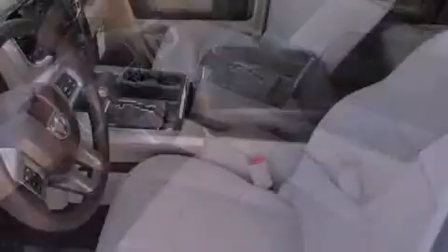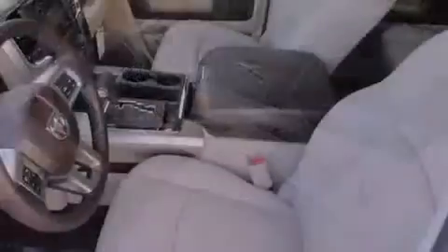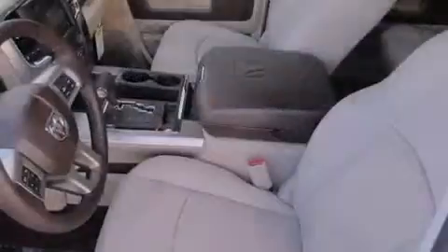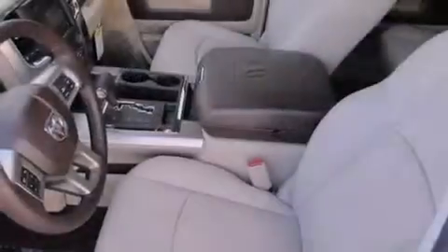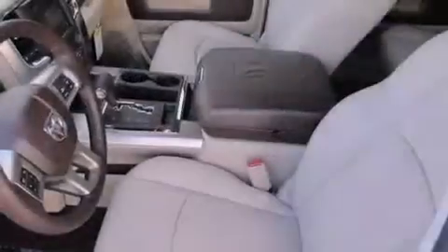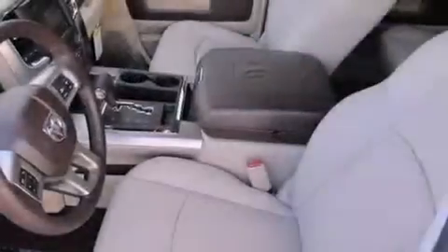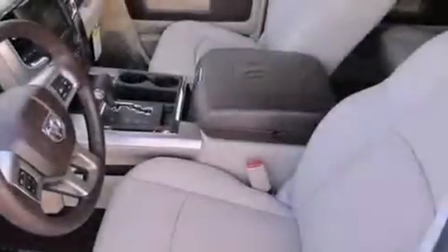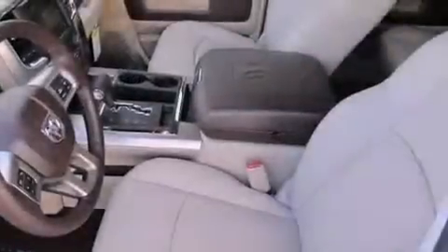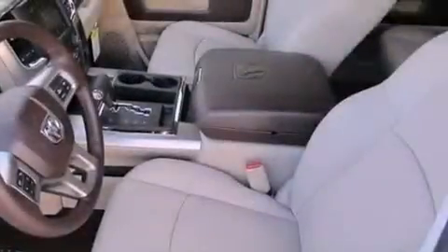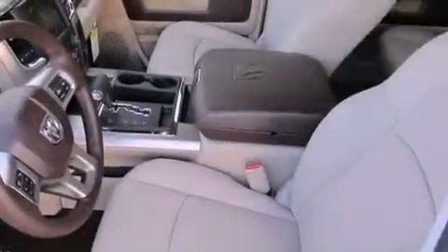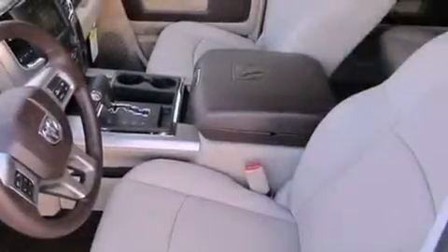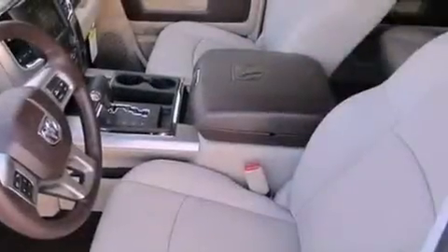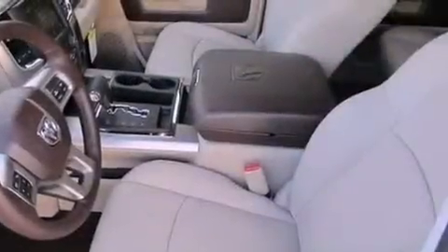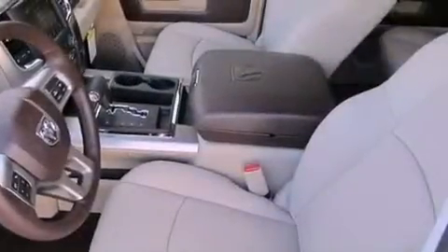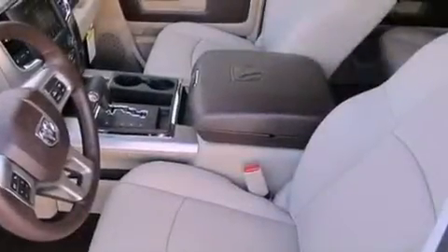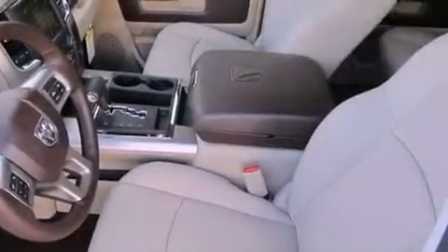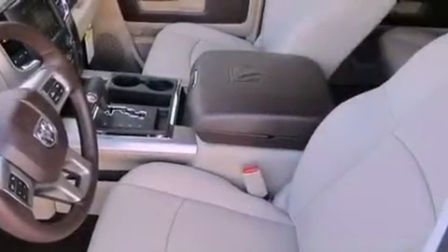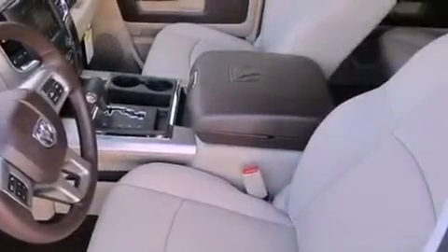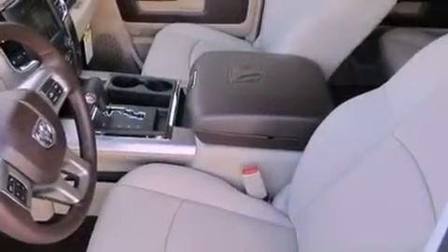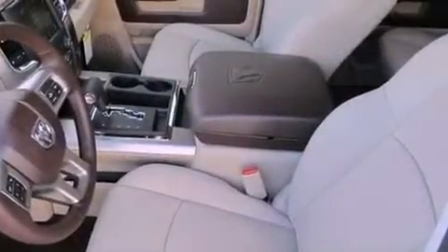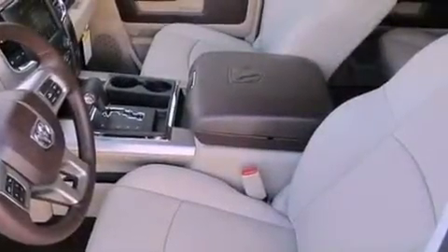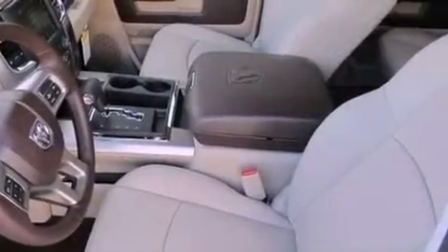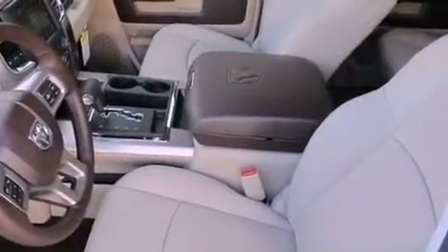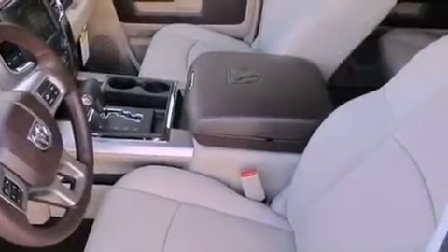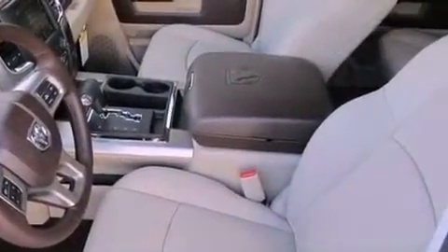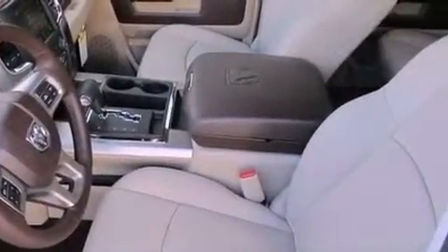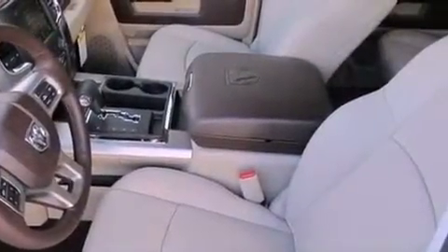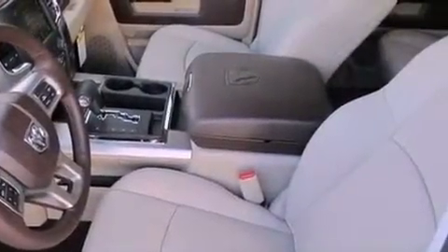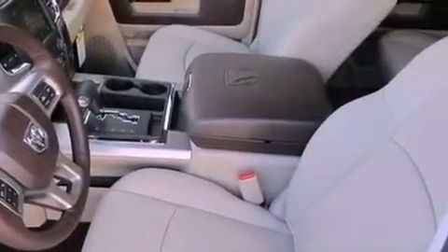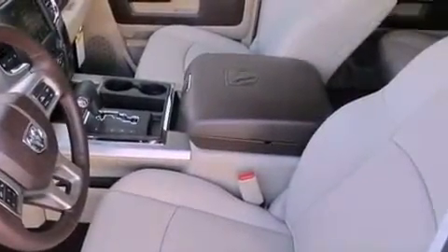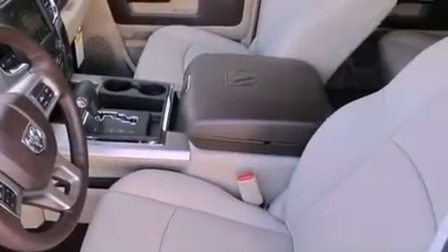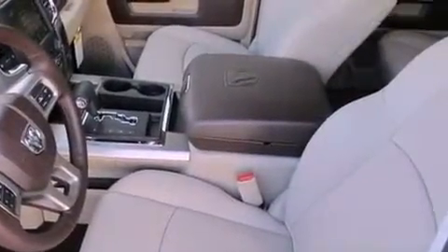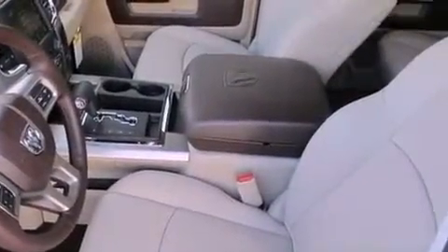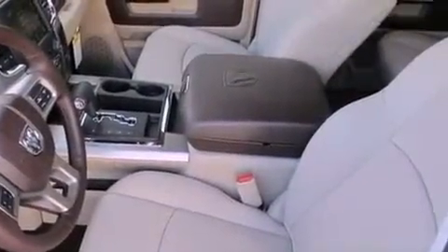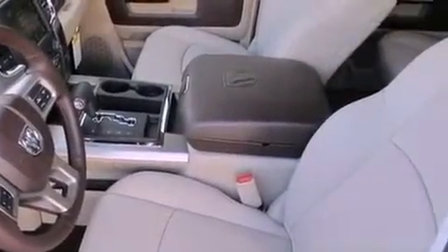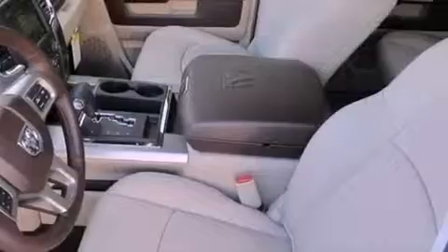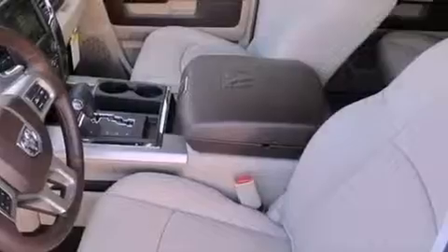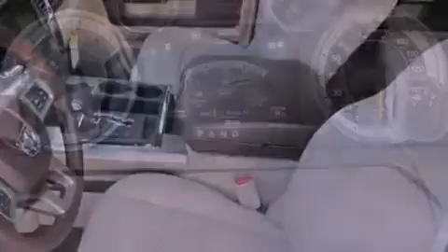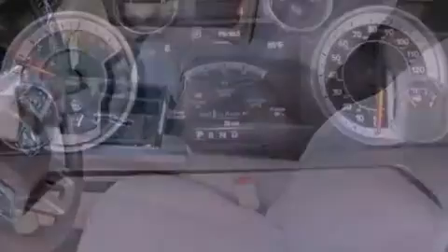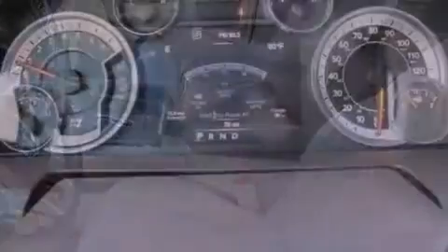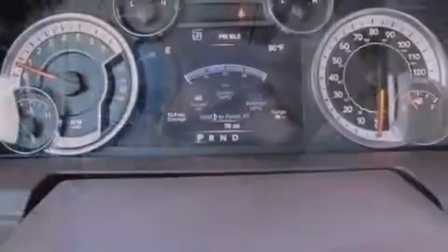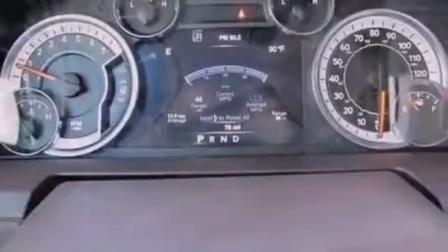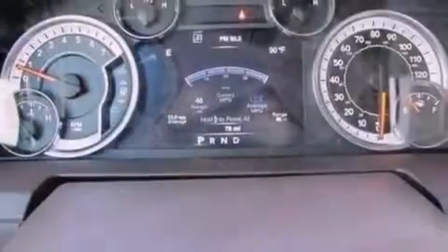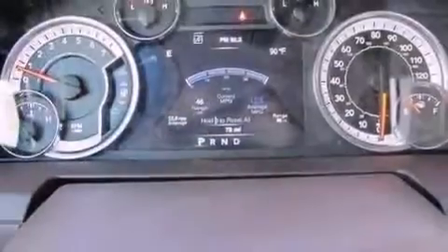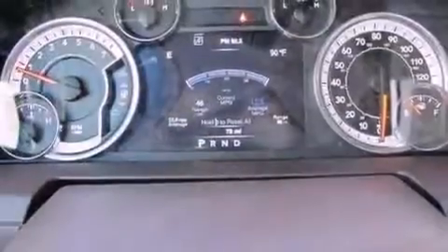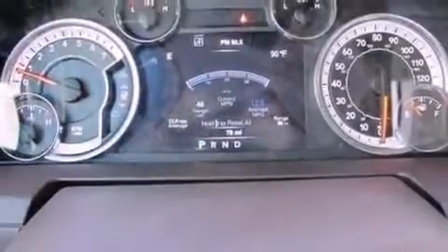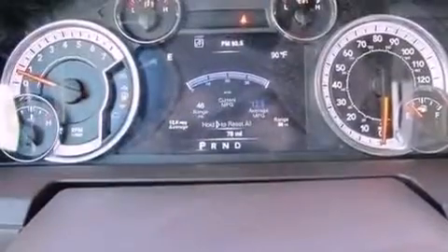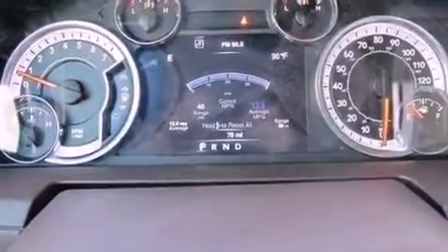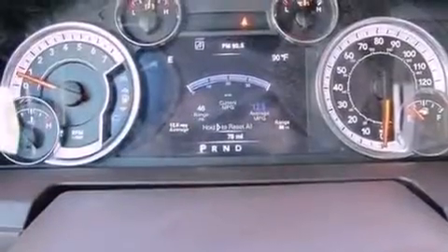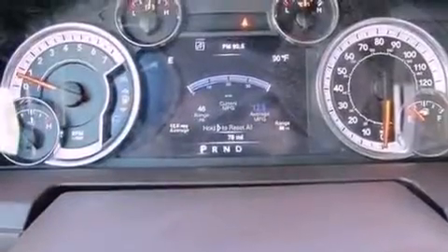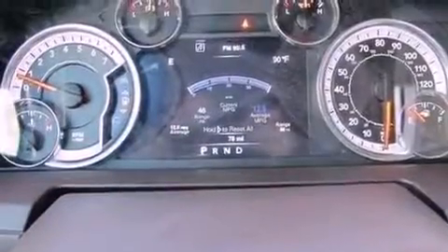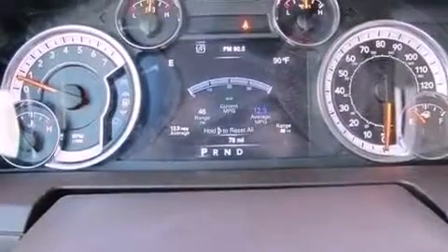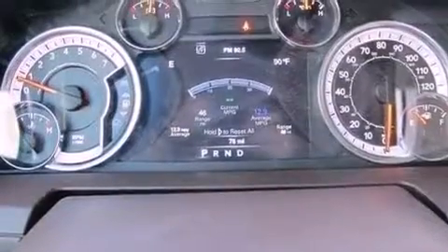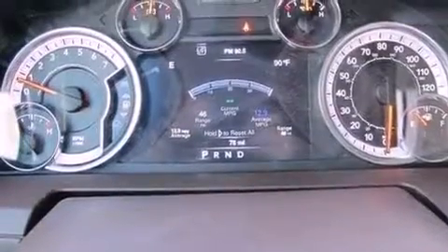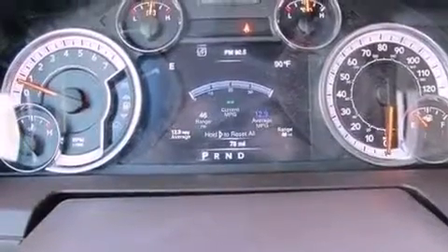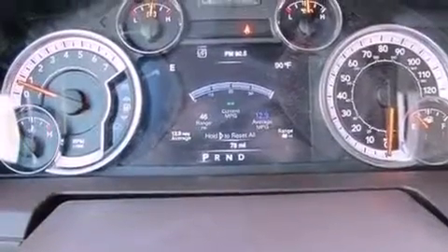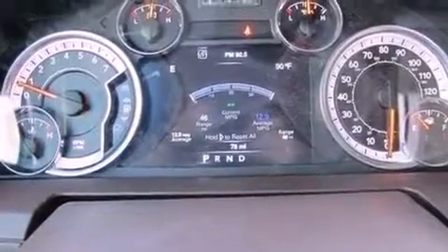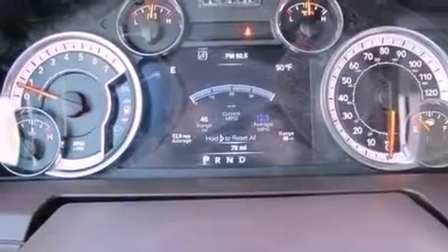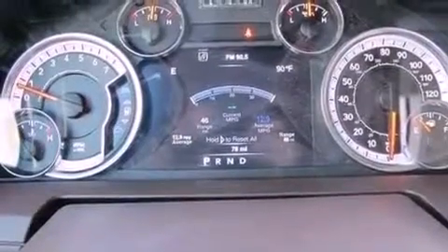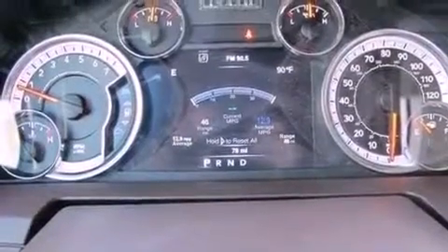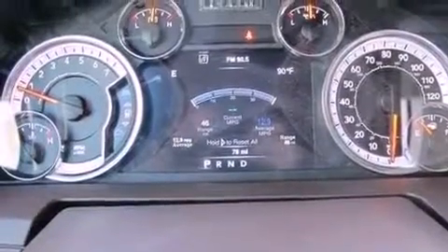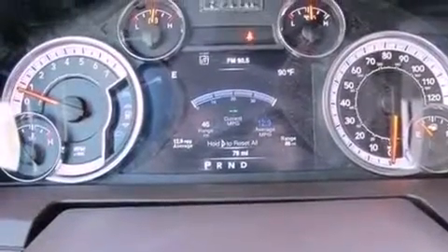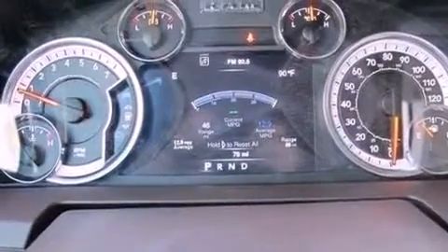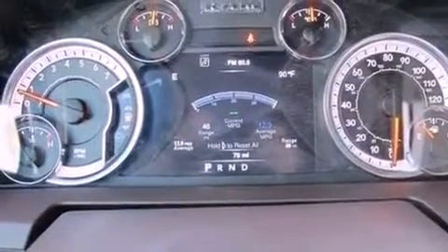The following features are also included: a heated steering wheel, heated front seats, chrome wheels, leather seats, and a bed liner.